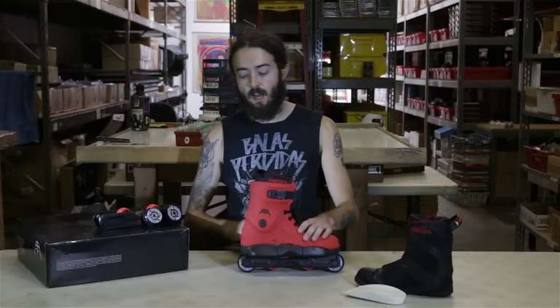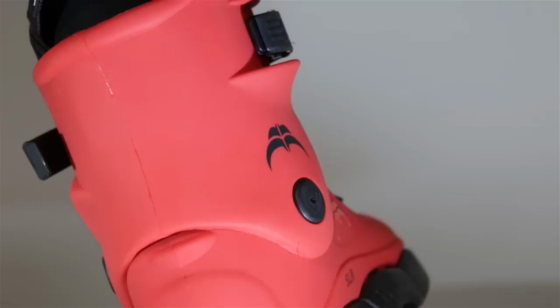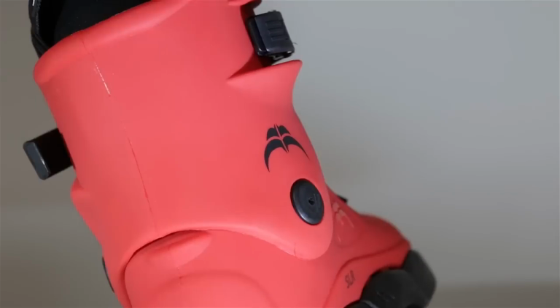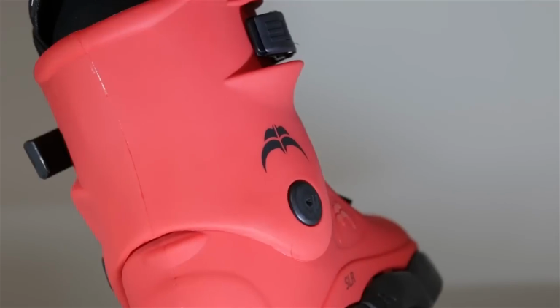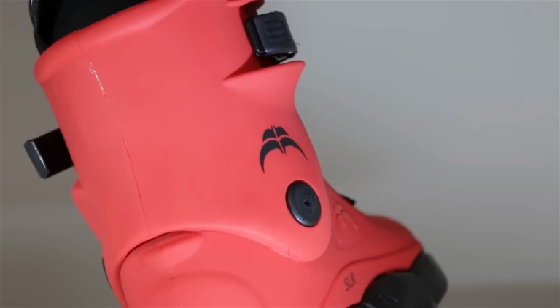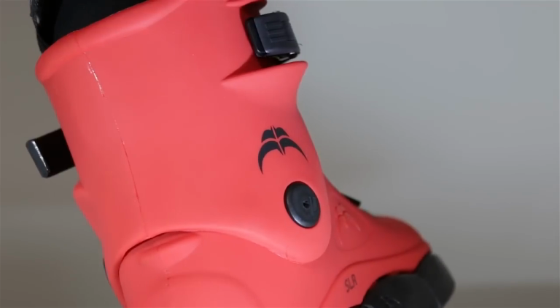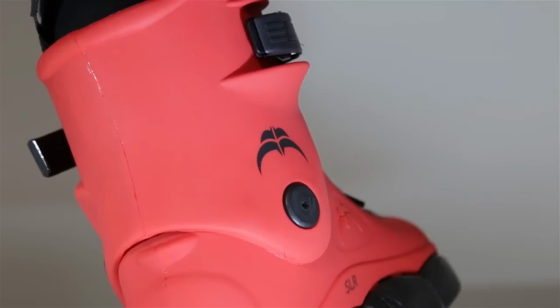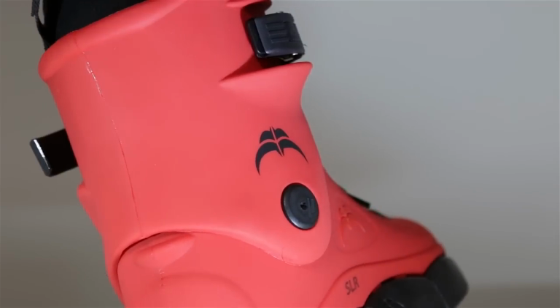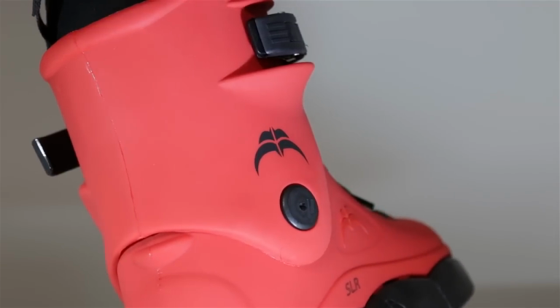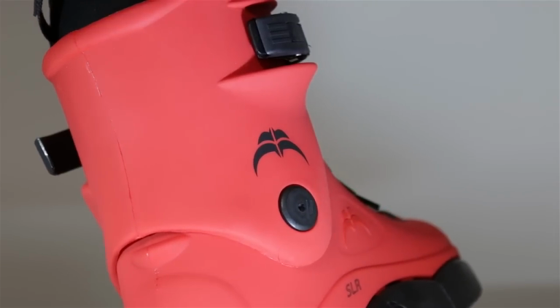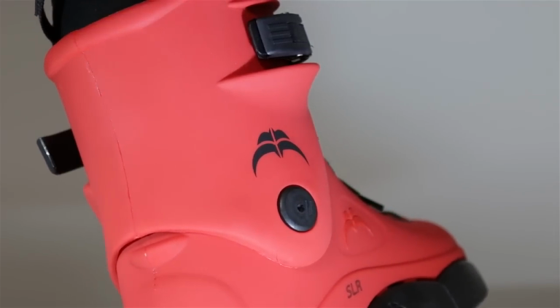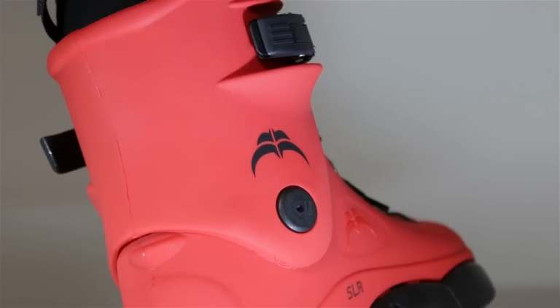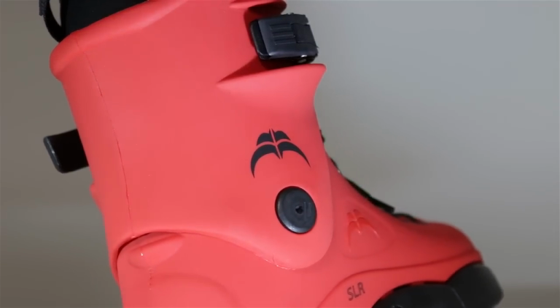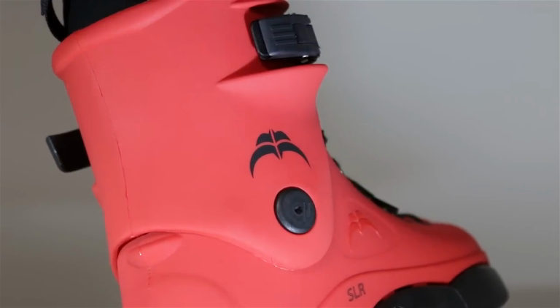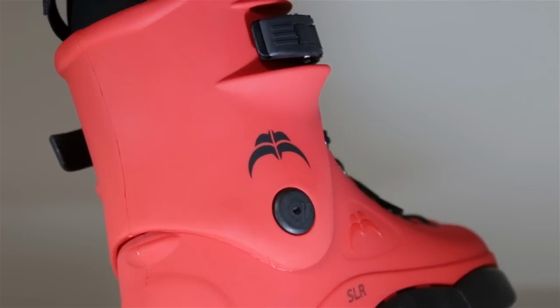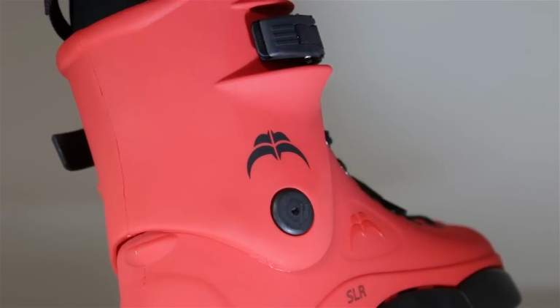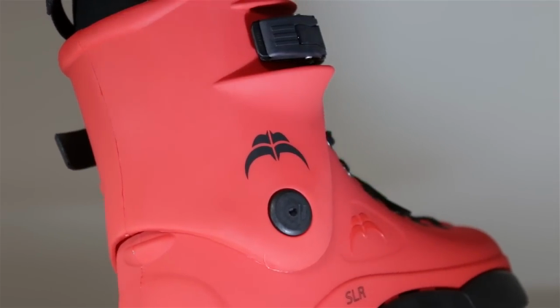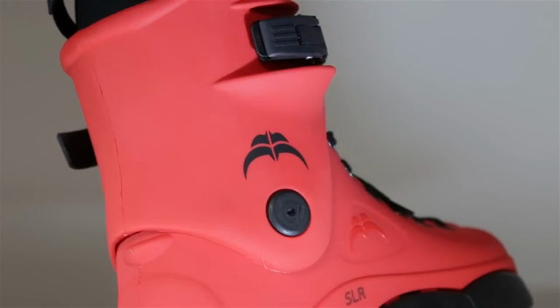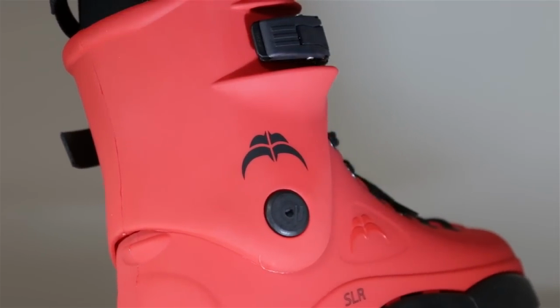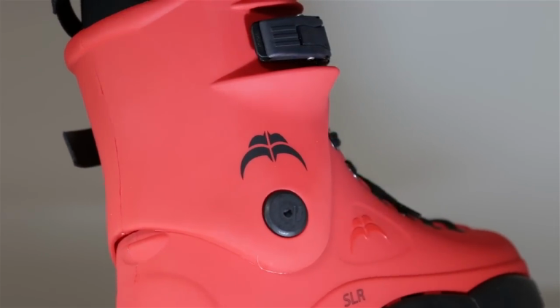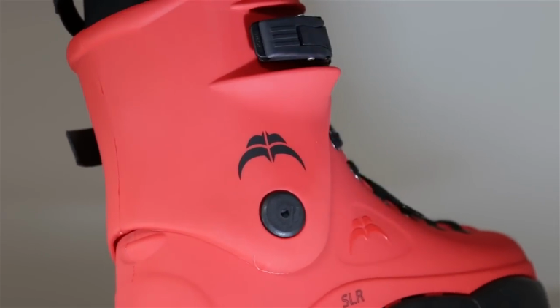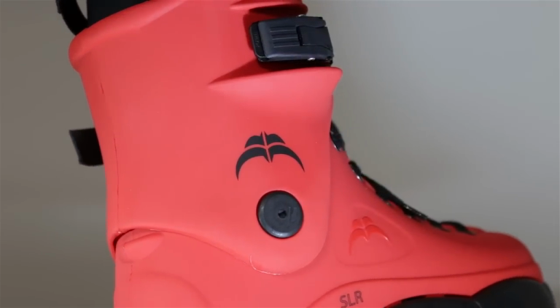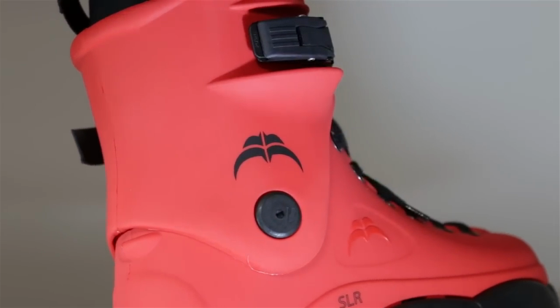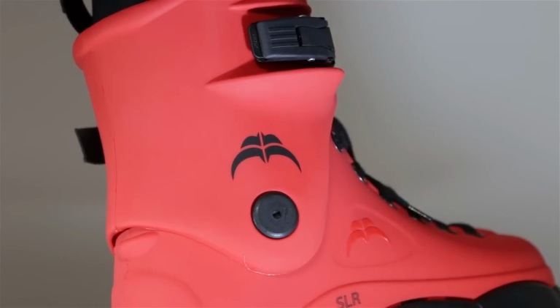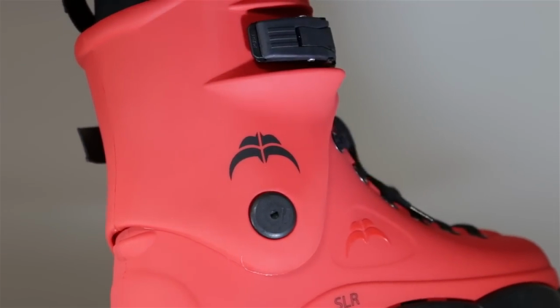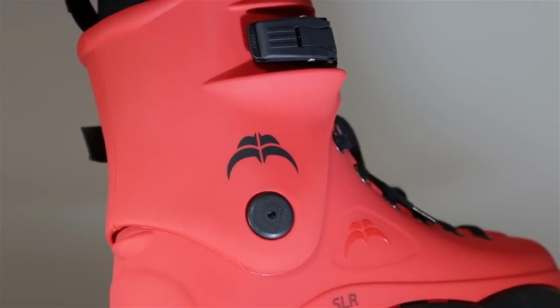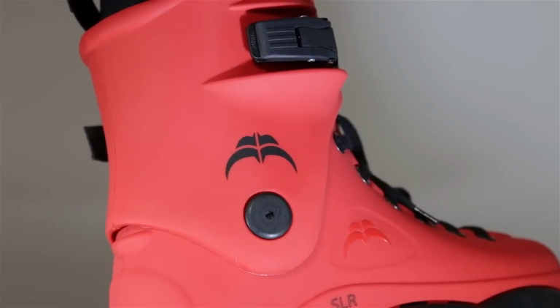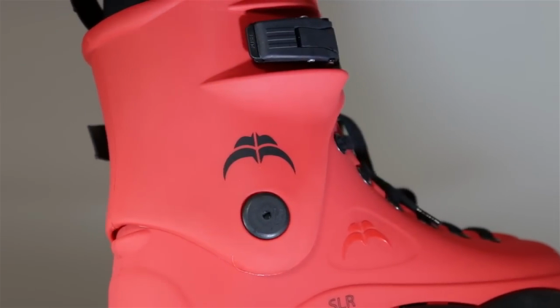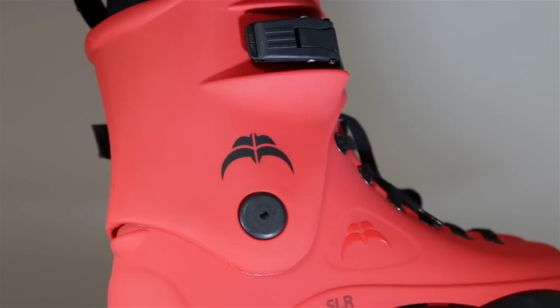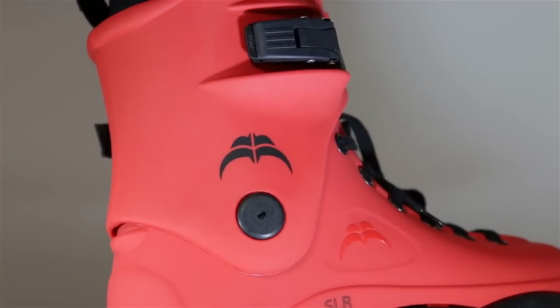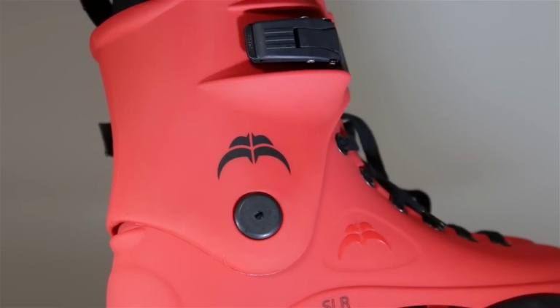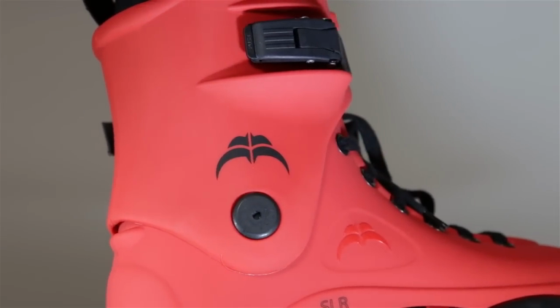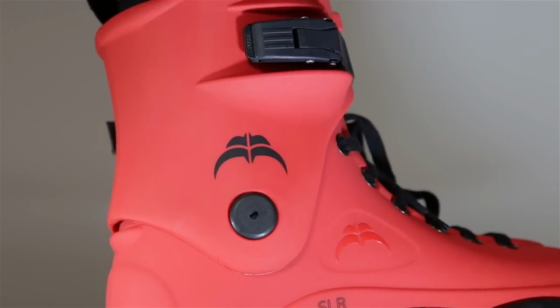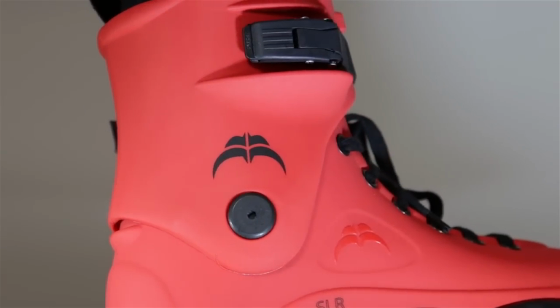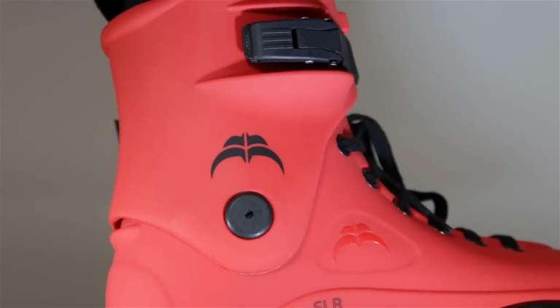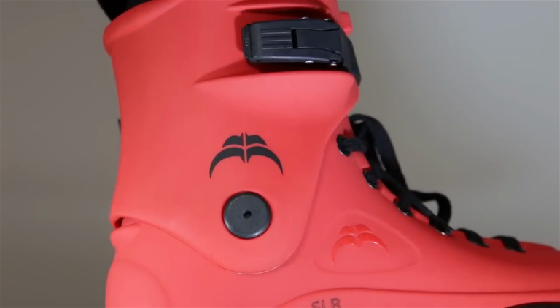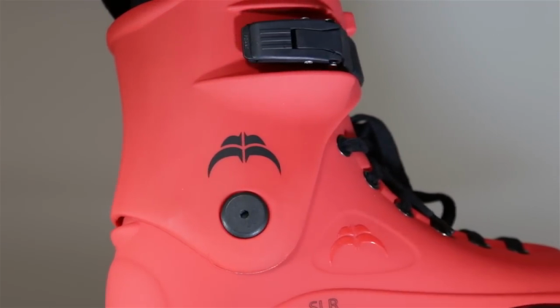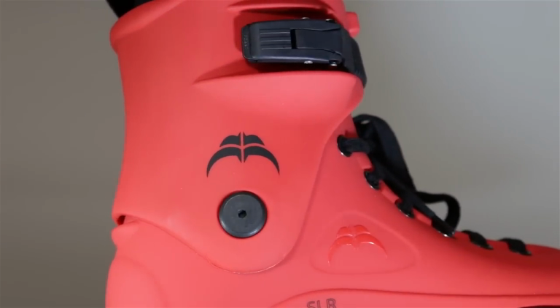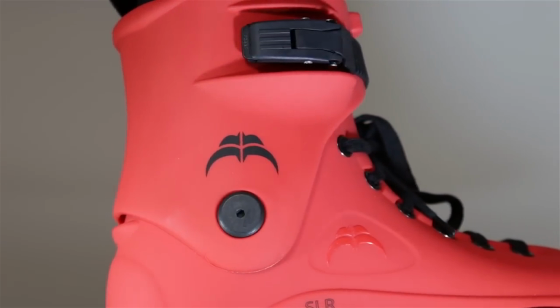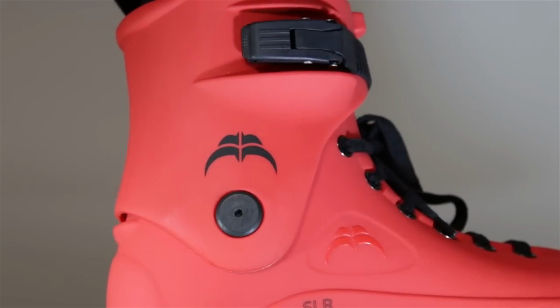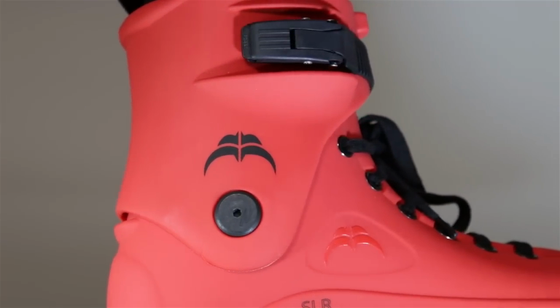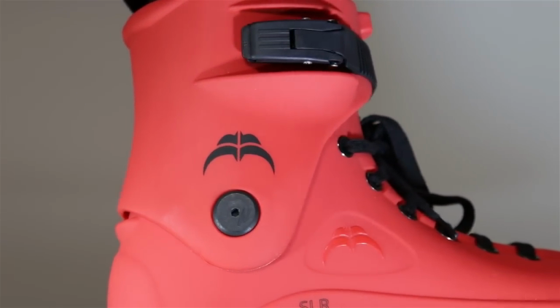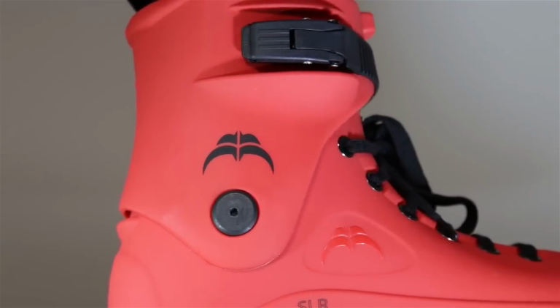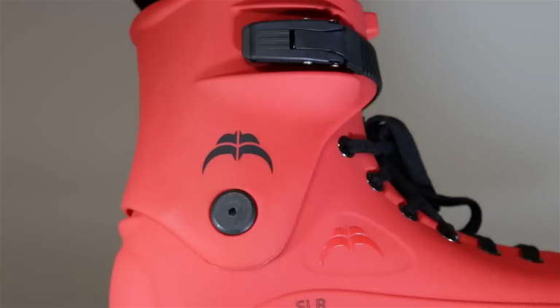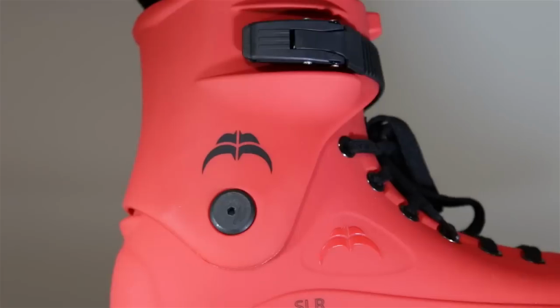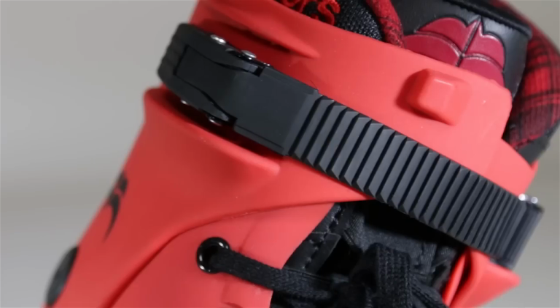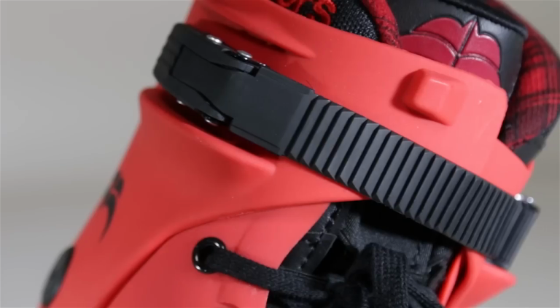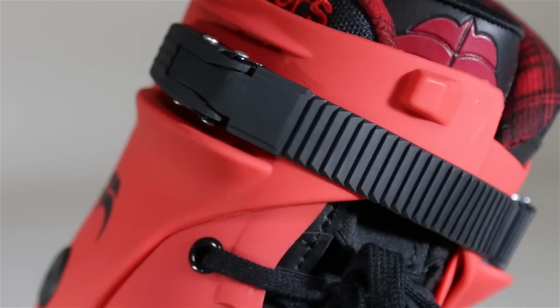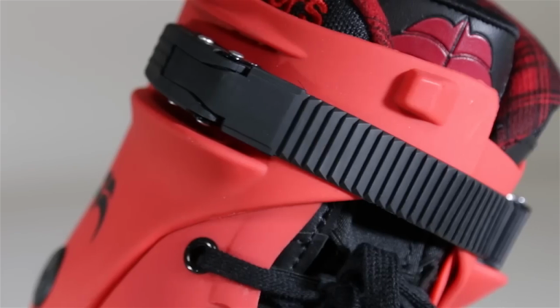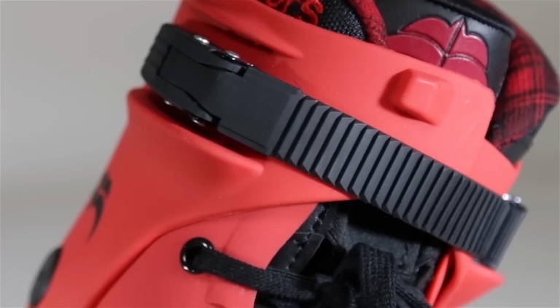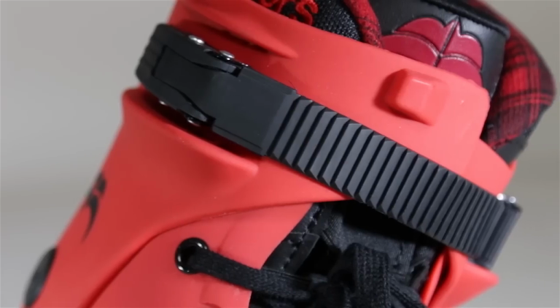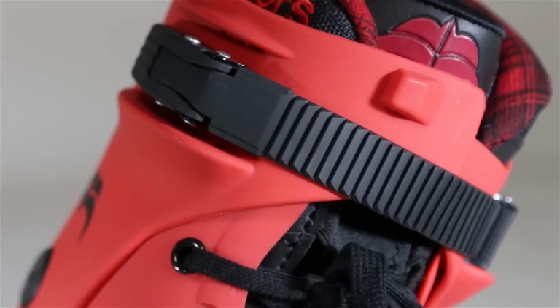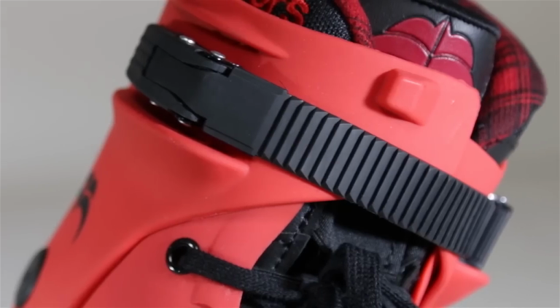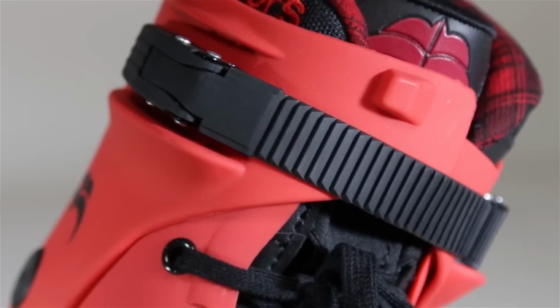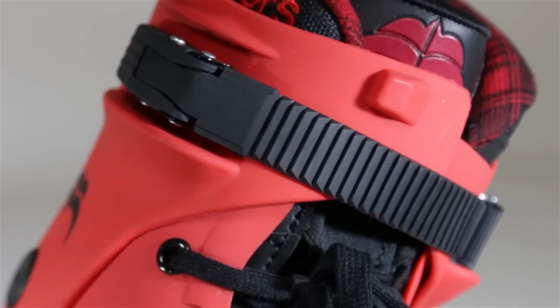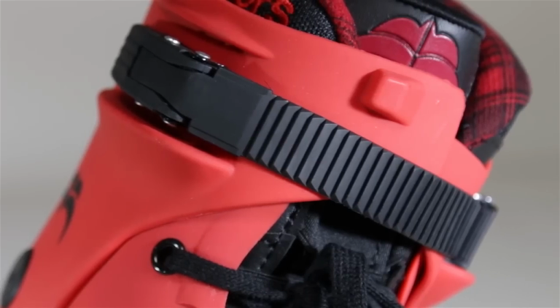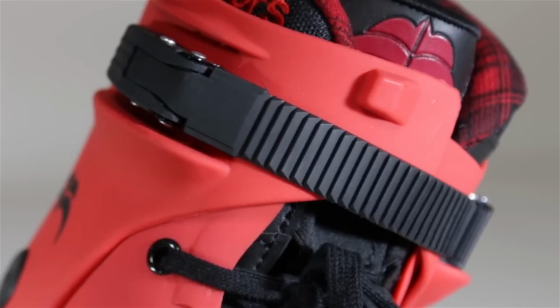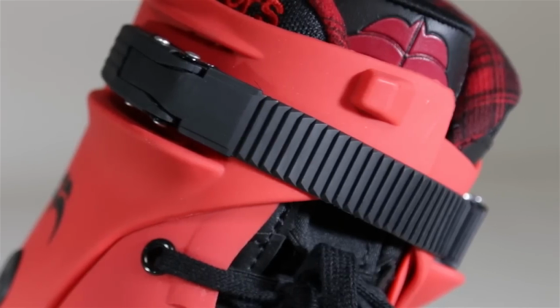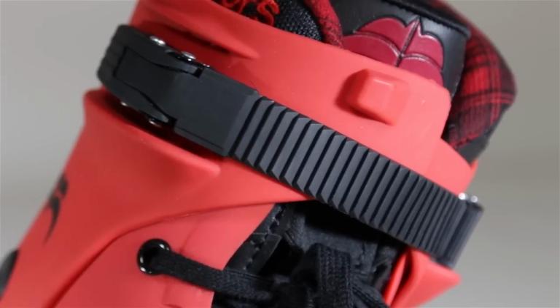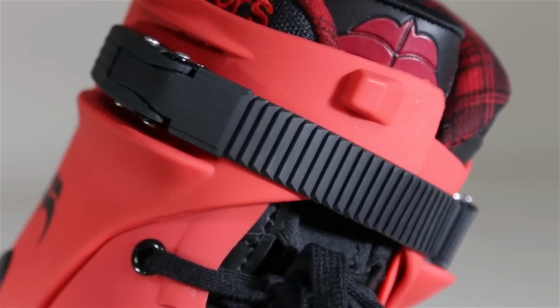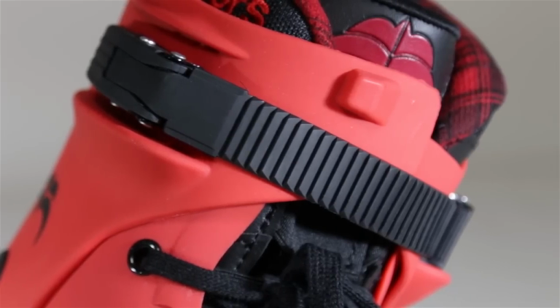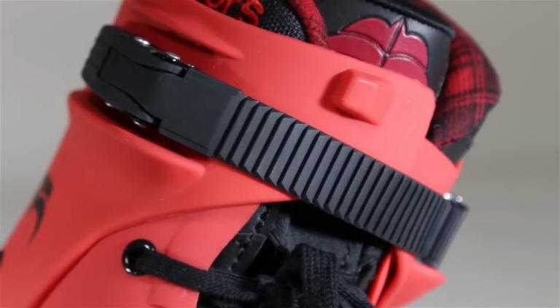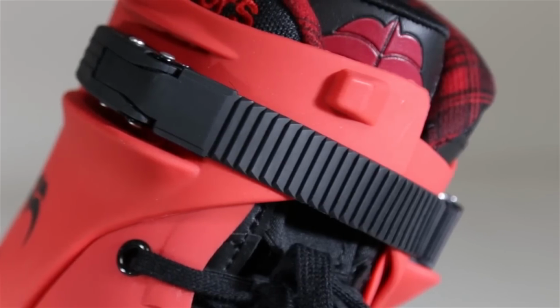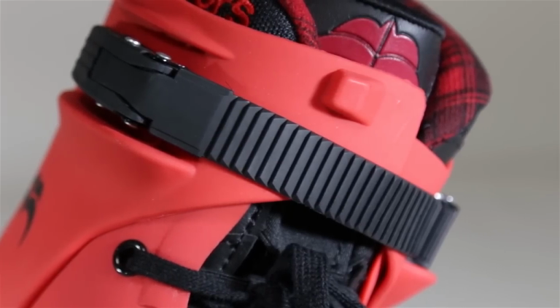It has the standard Razor cuff — a nice tall and supportive cuff with a removable, replaceable, and adjustable plastic buckle.